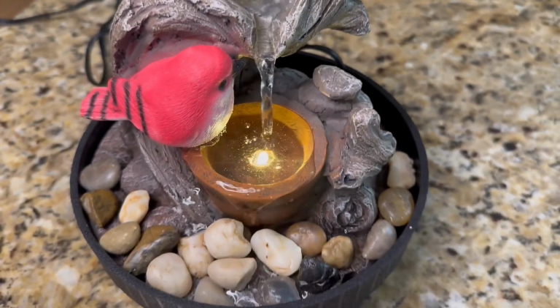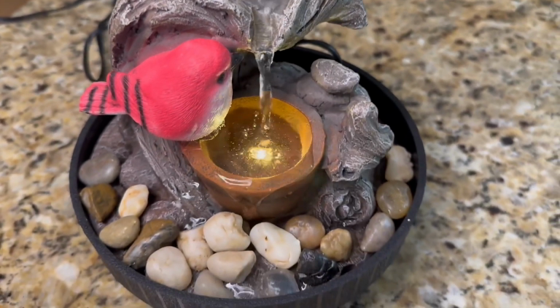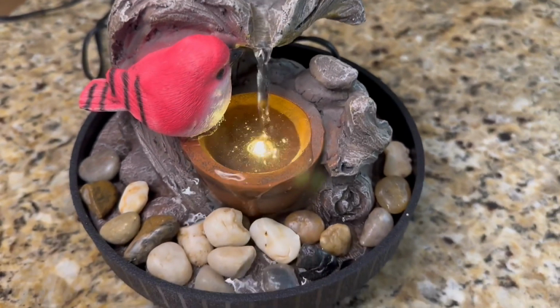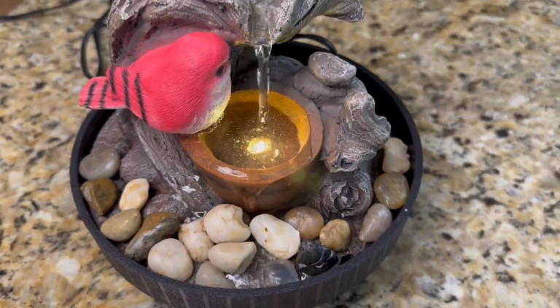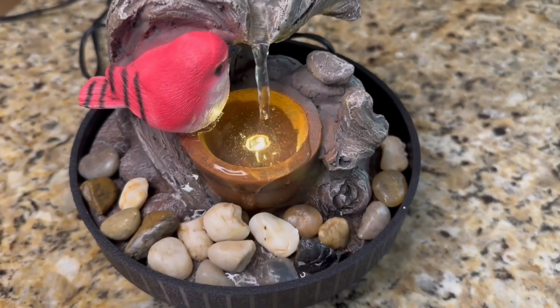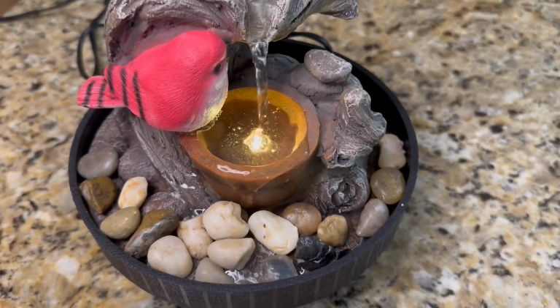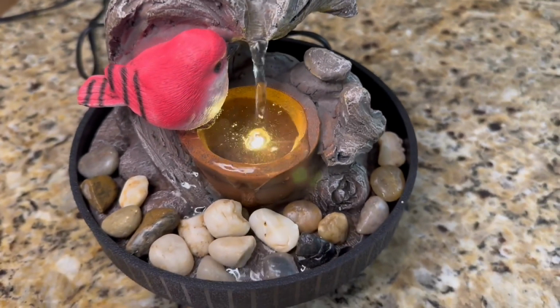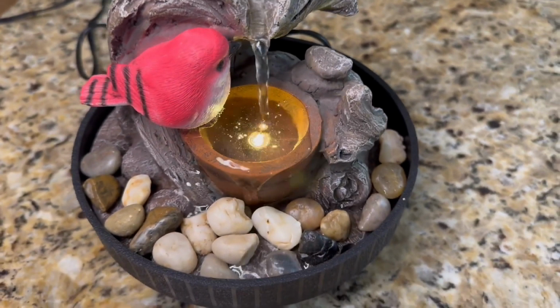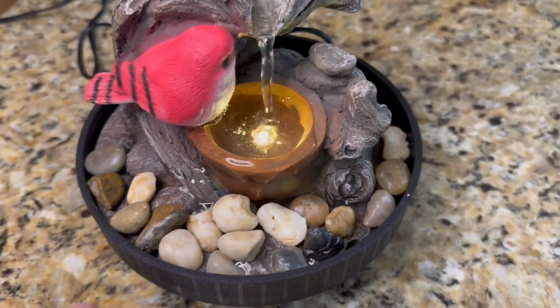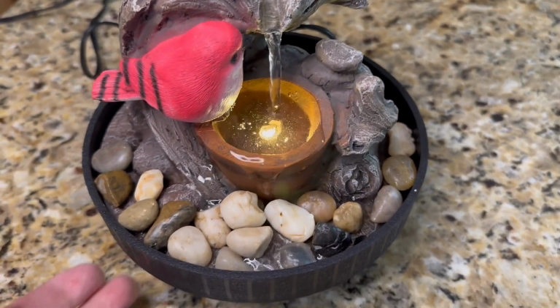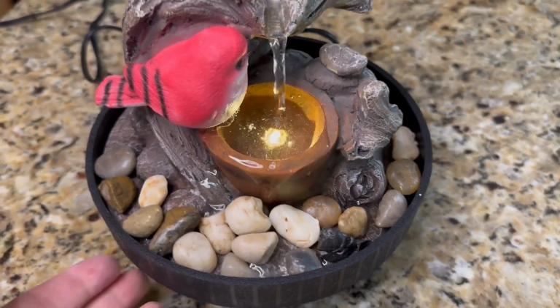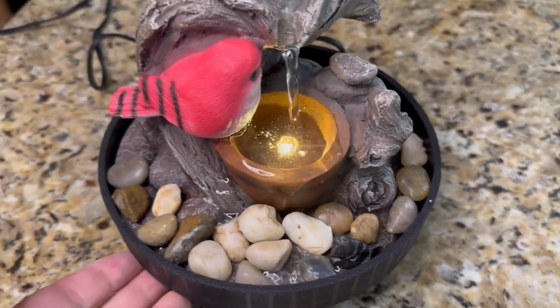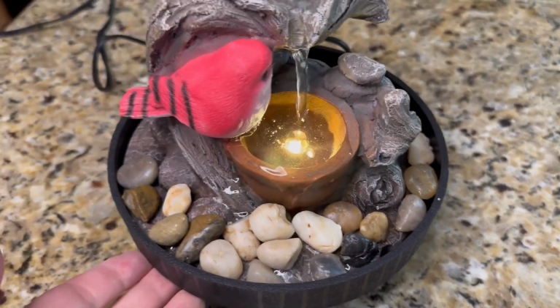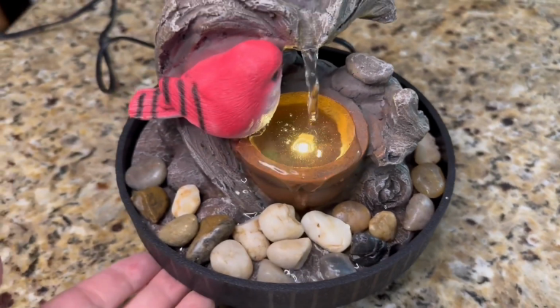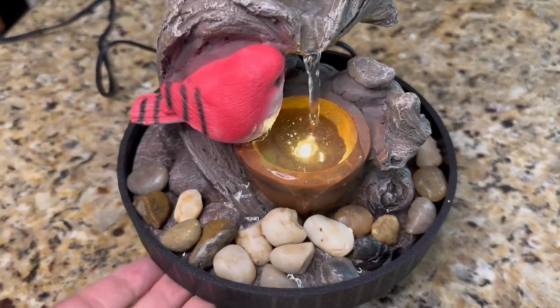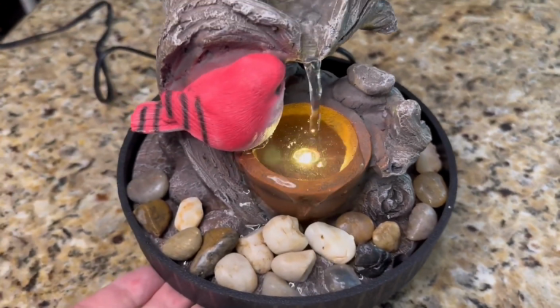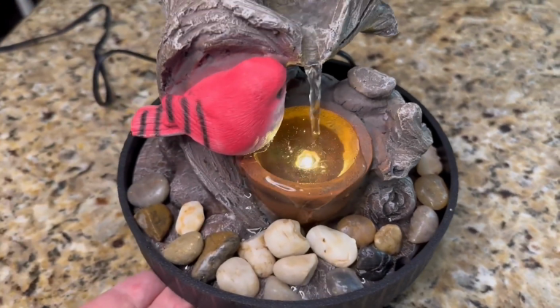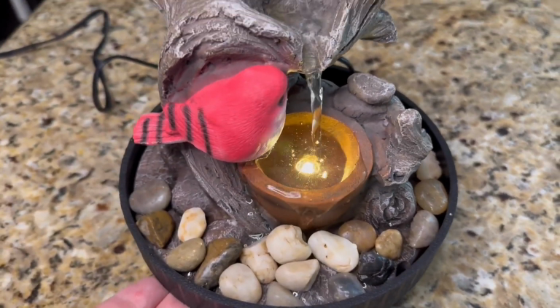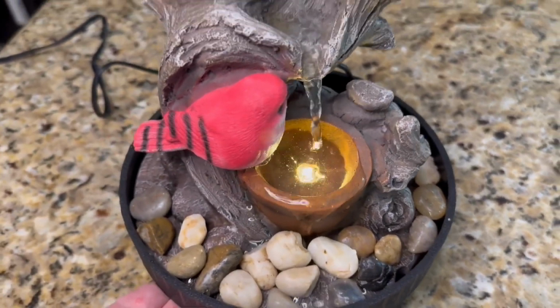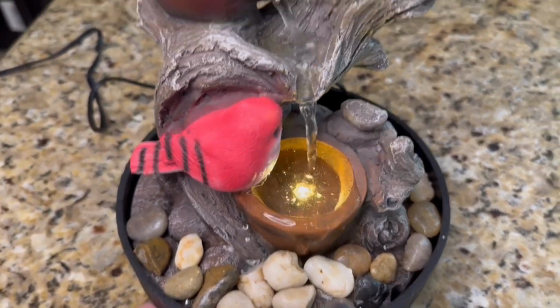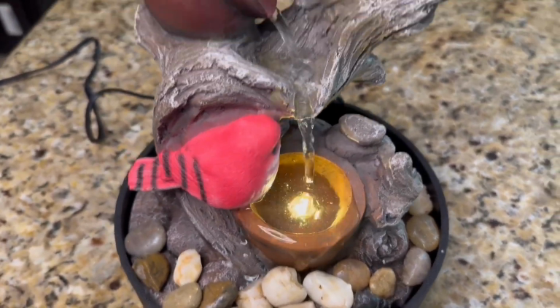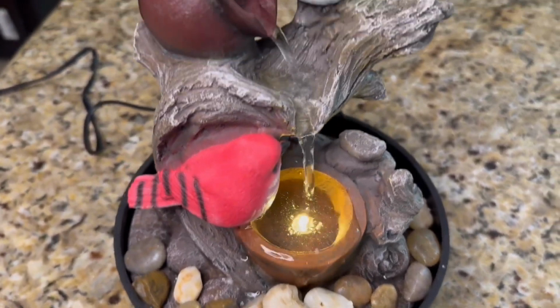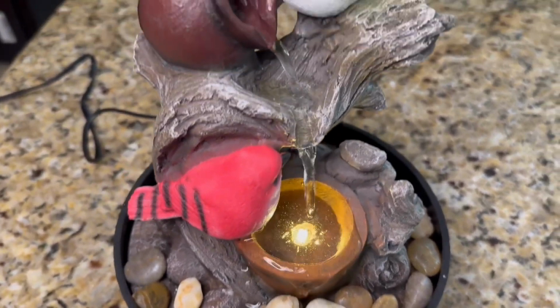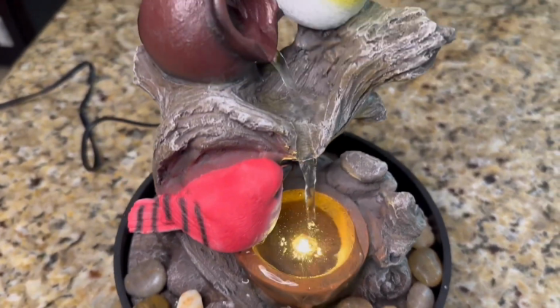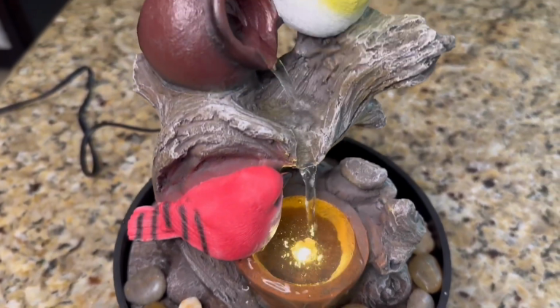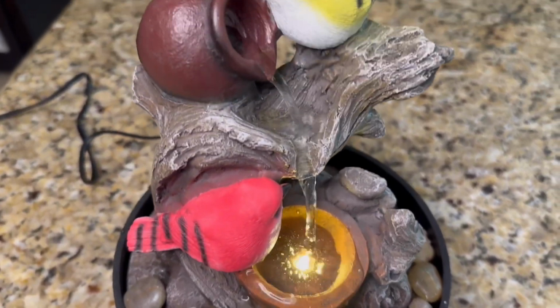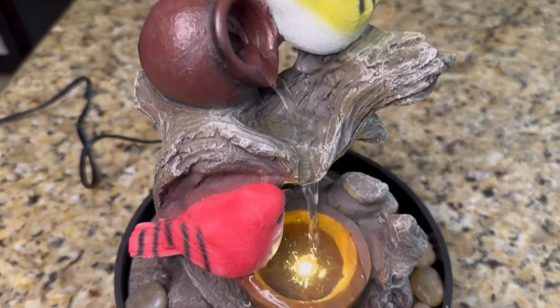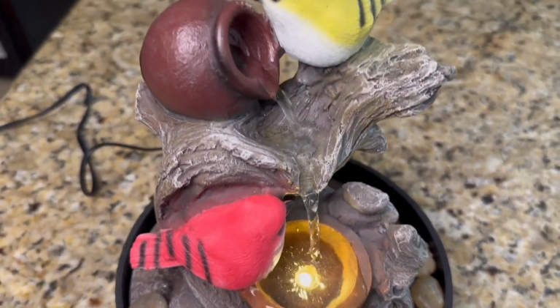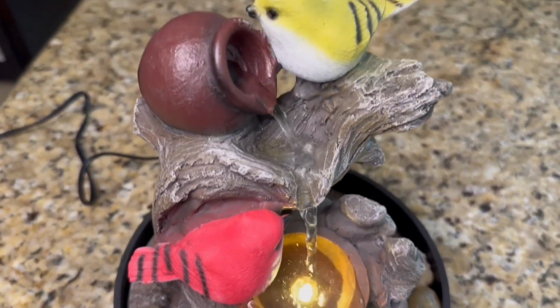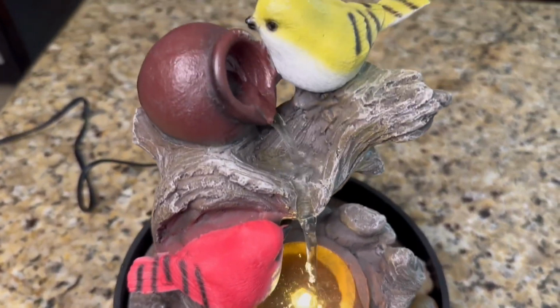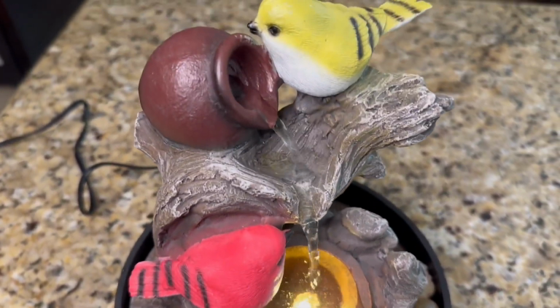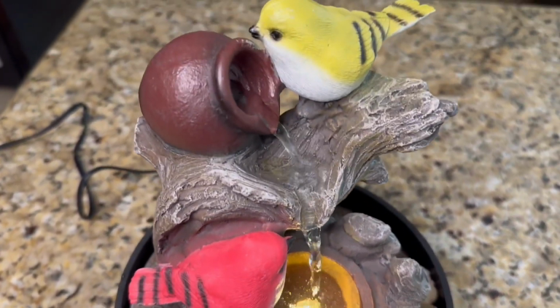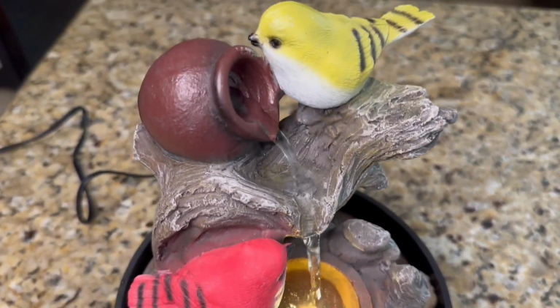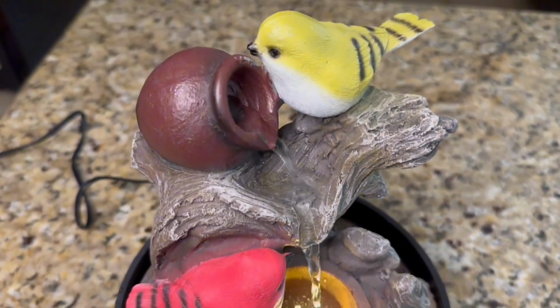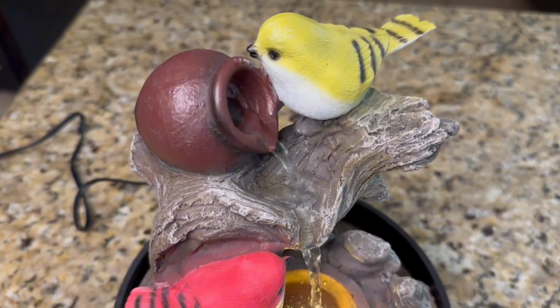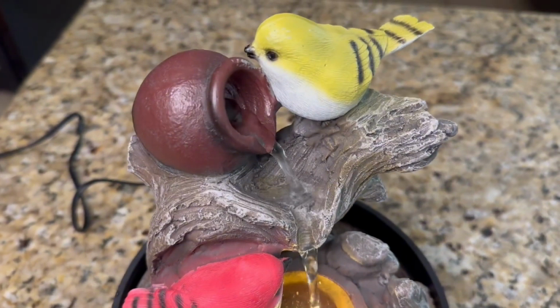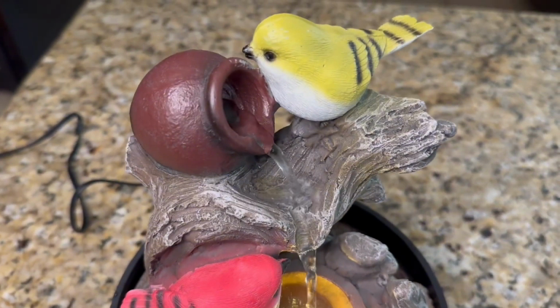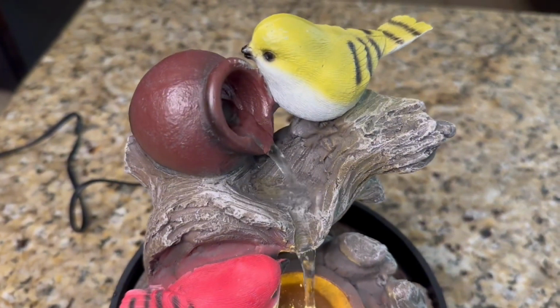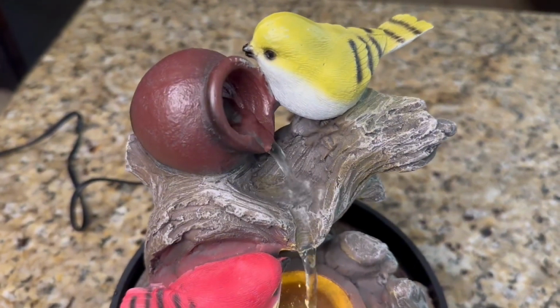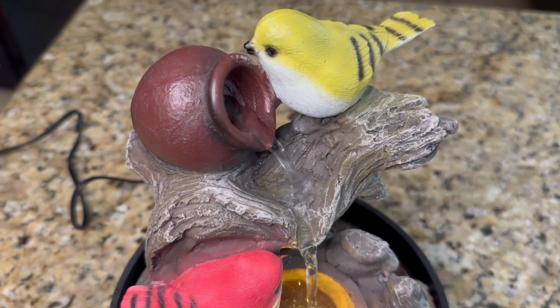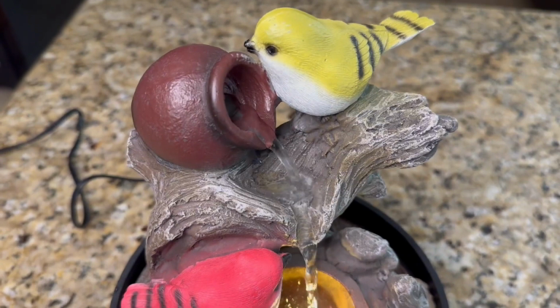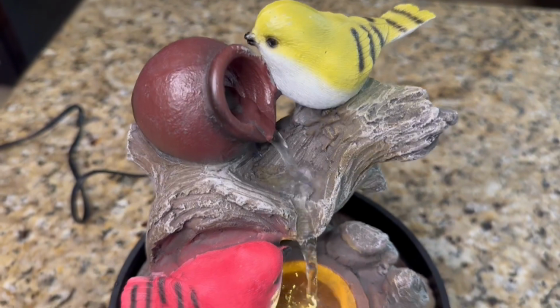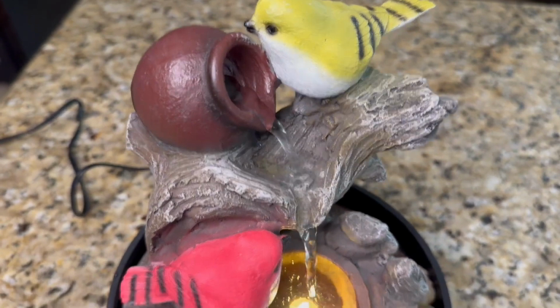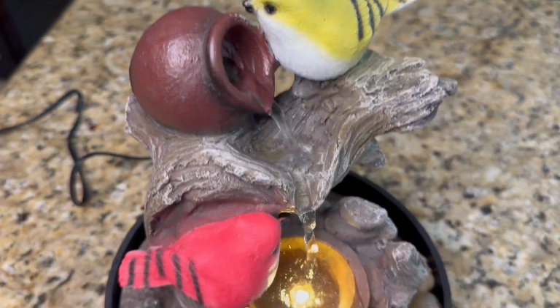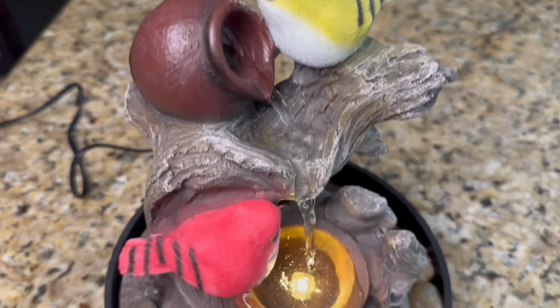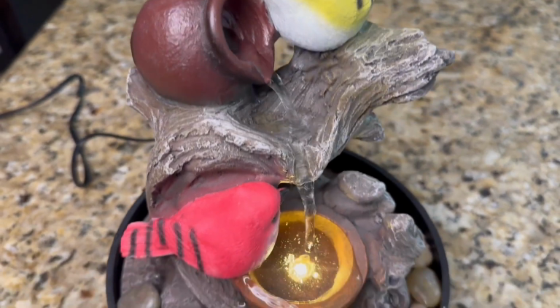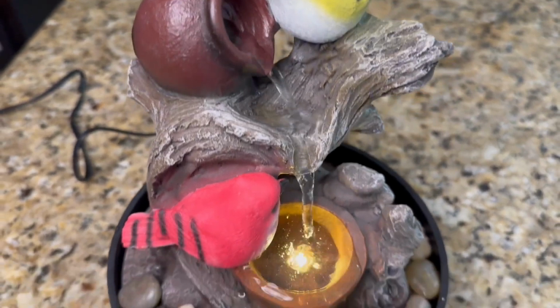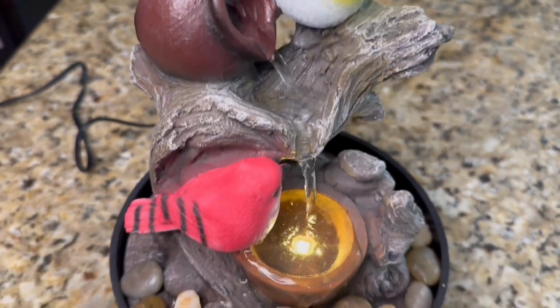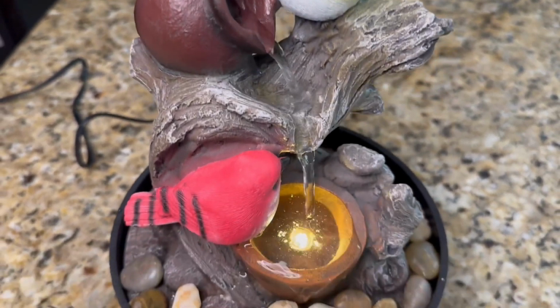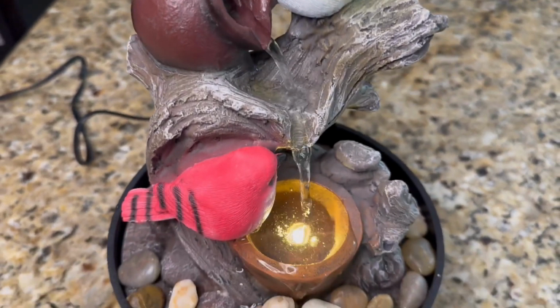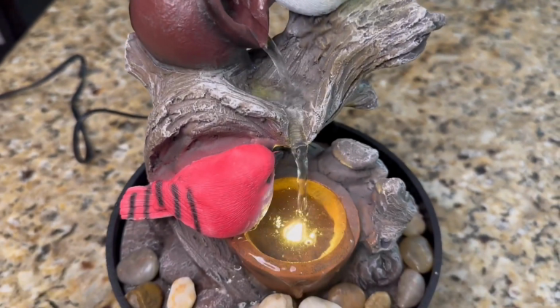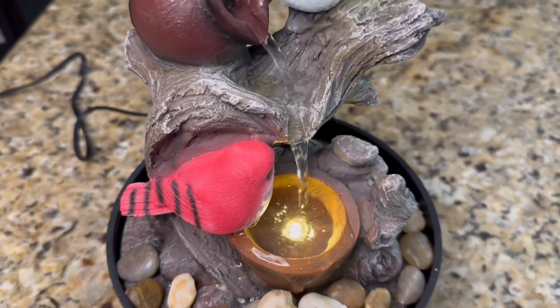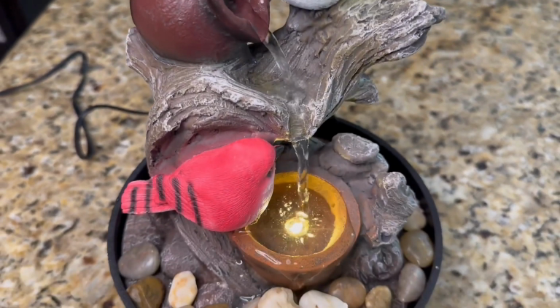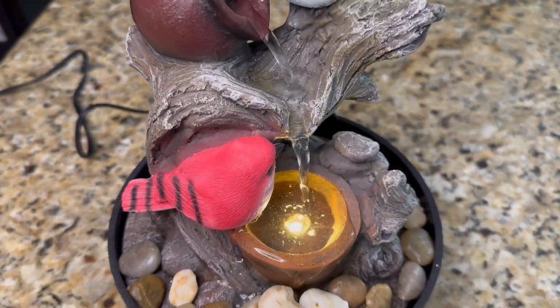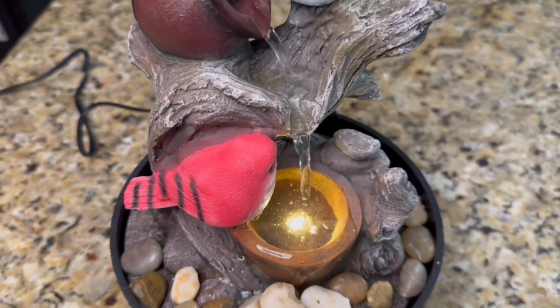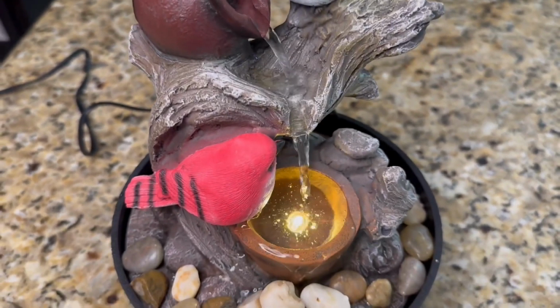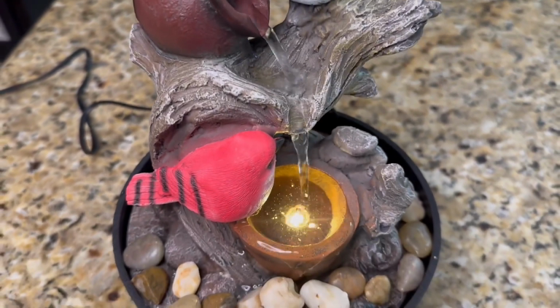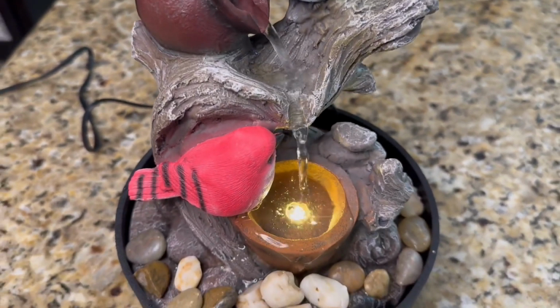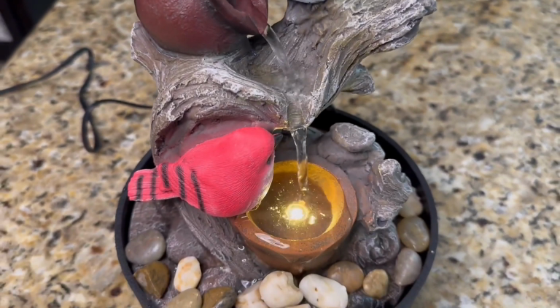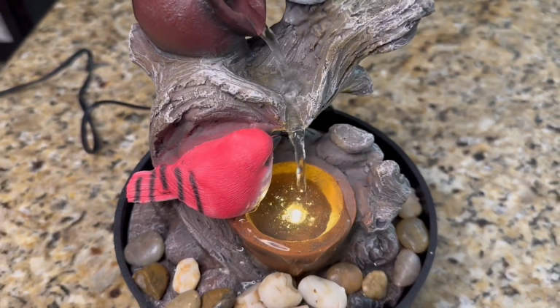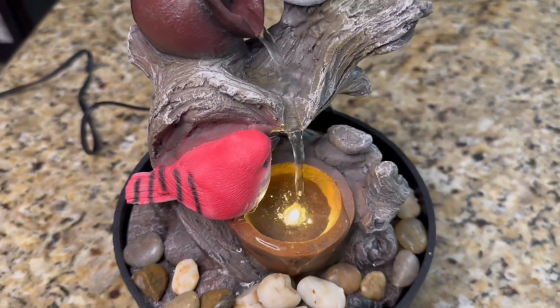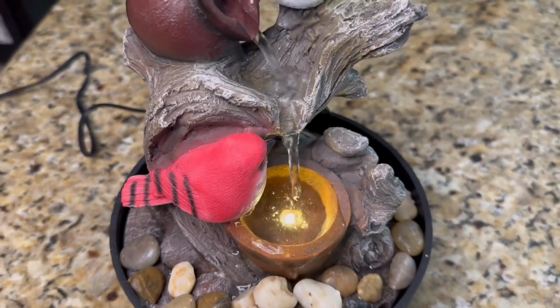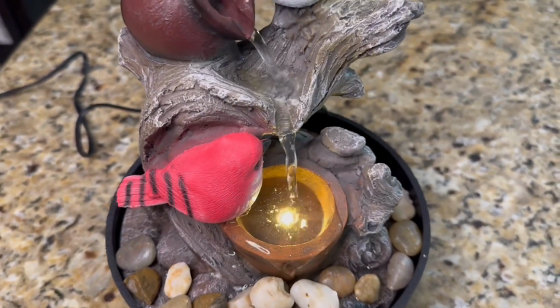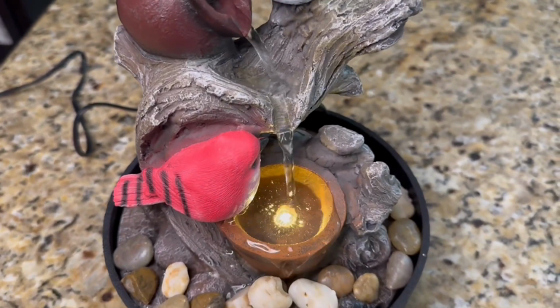It's just a nice little tabletop fountain. Very, very simple but very pretty and very calming.